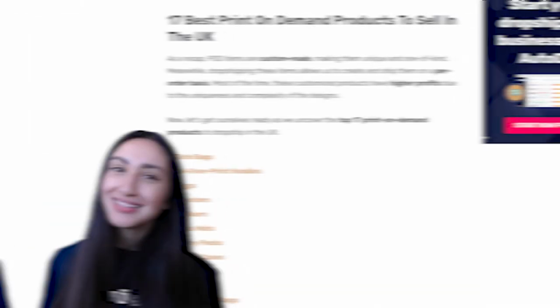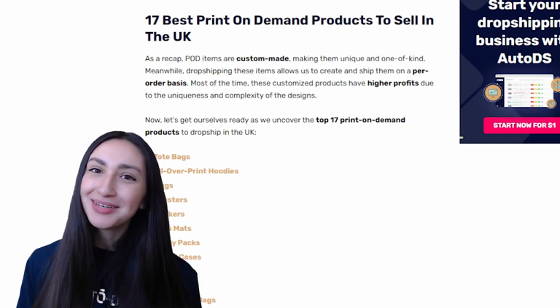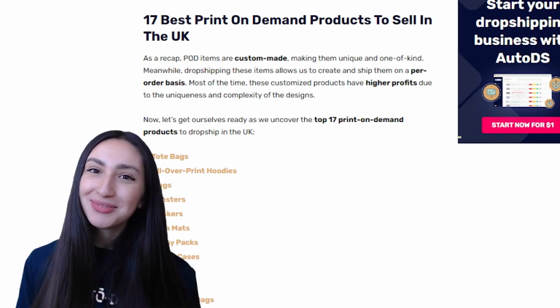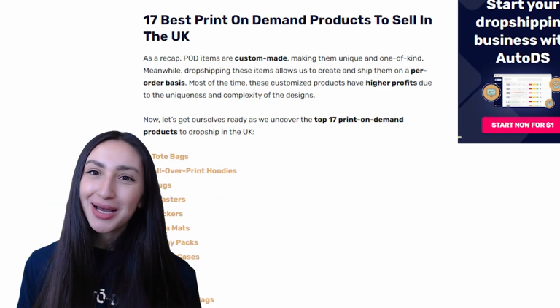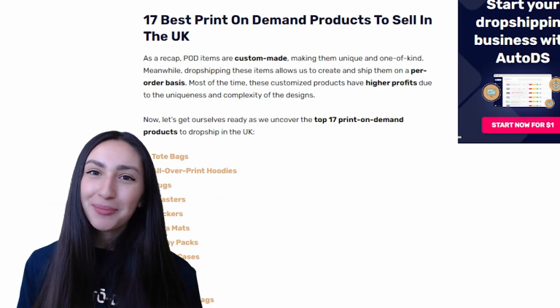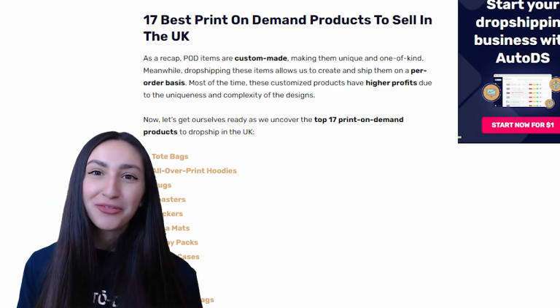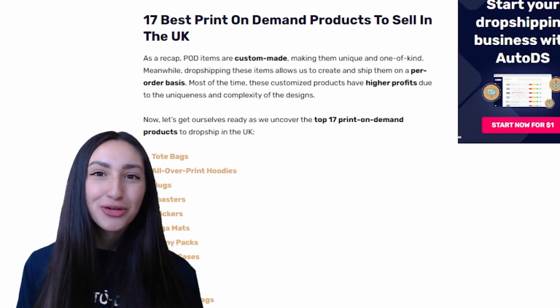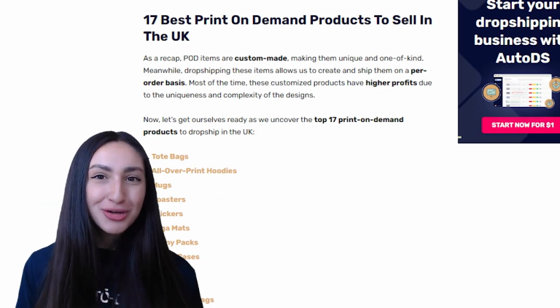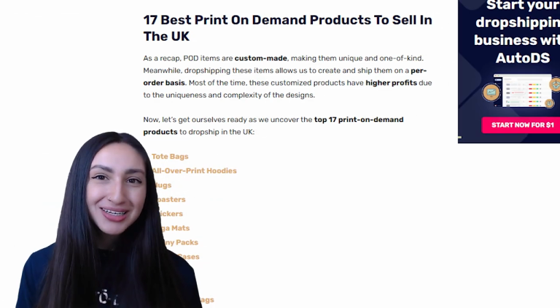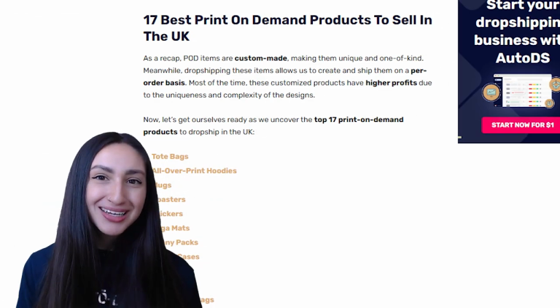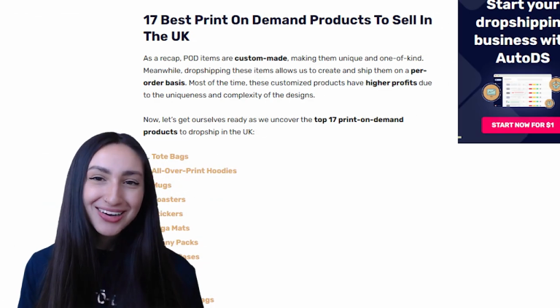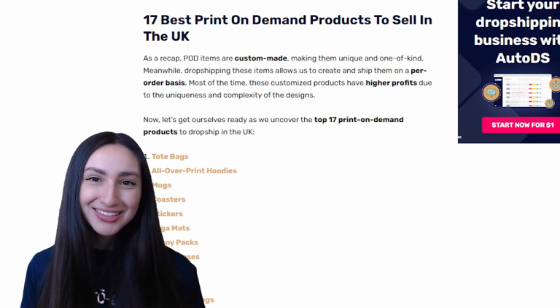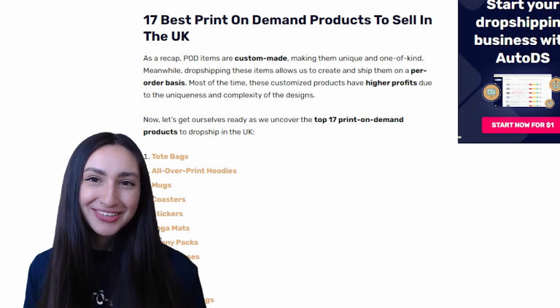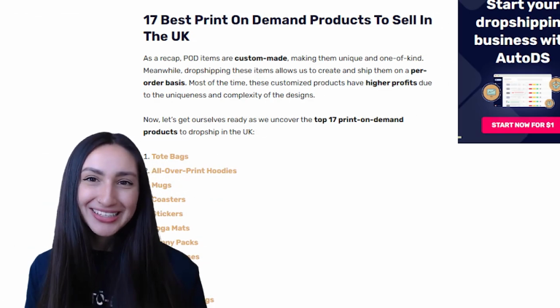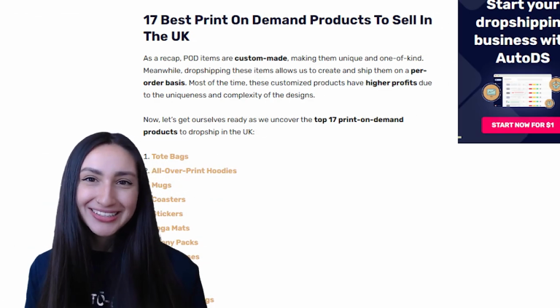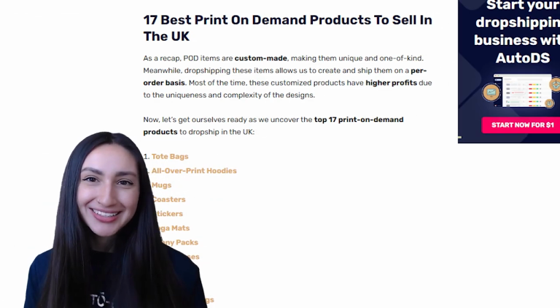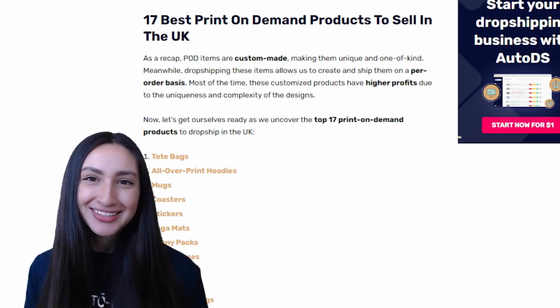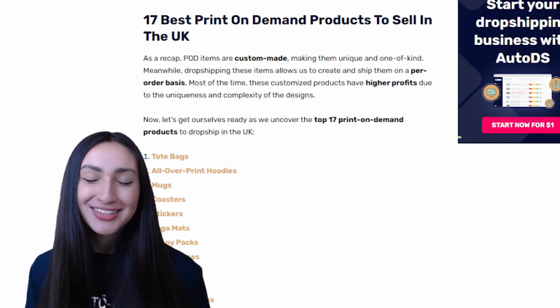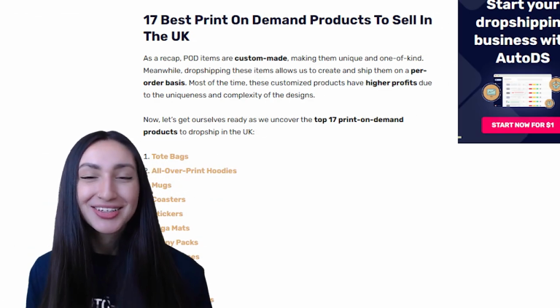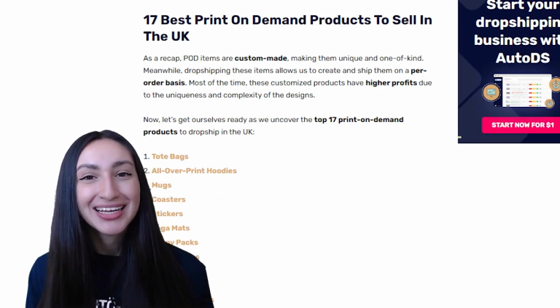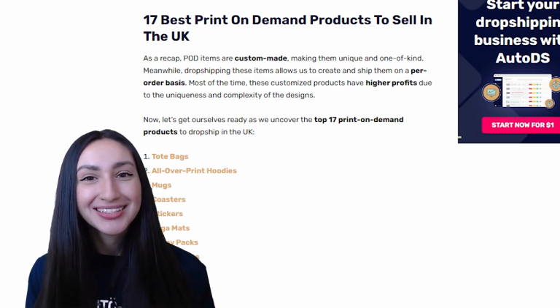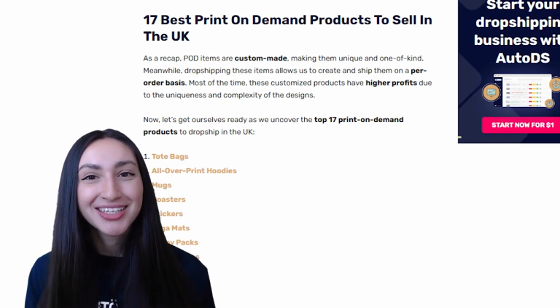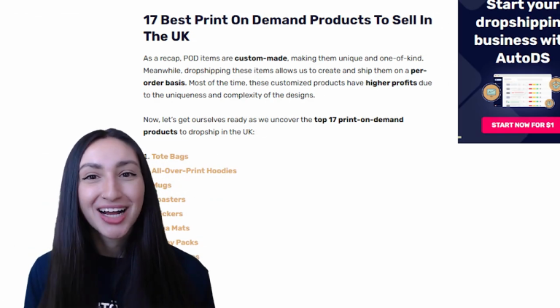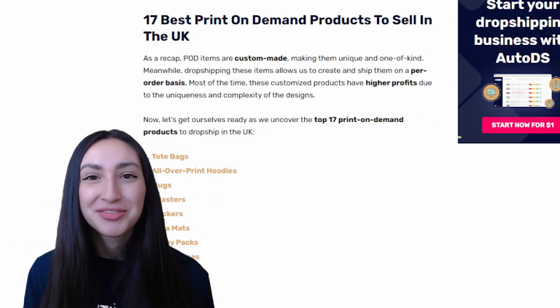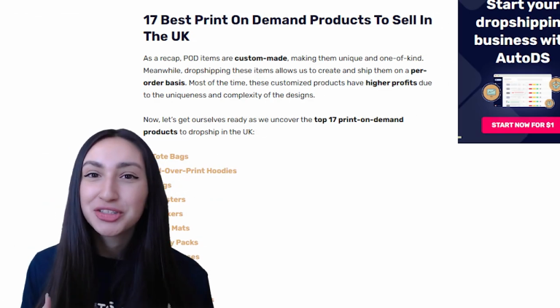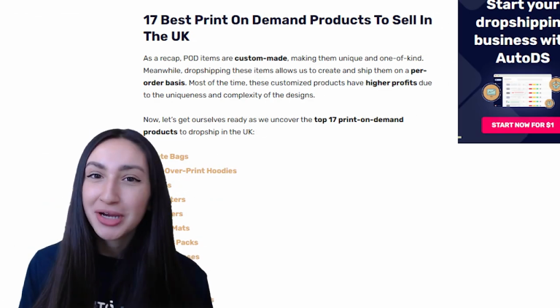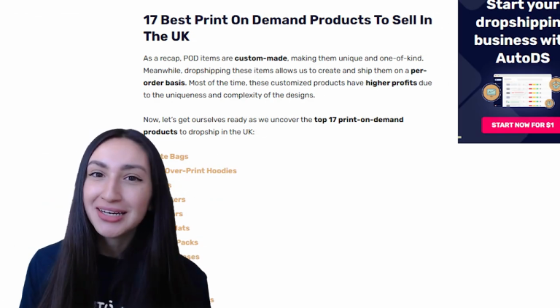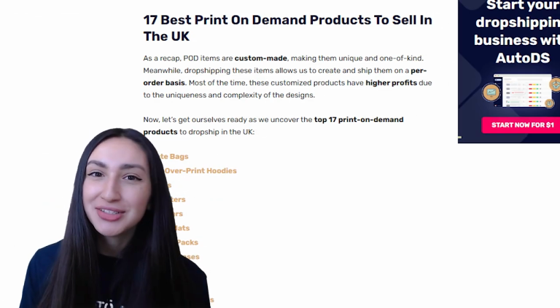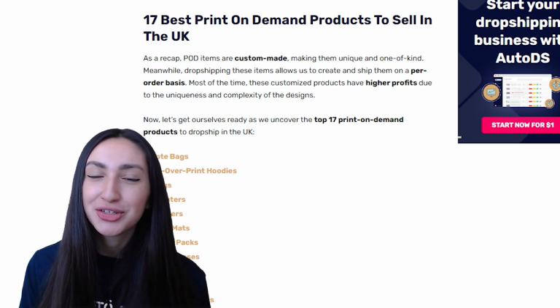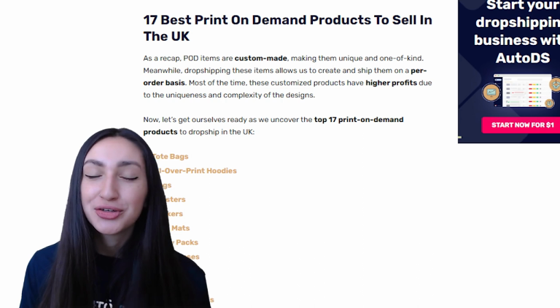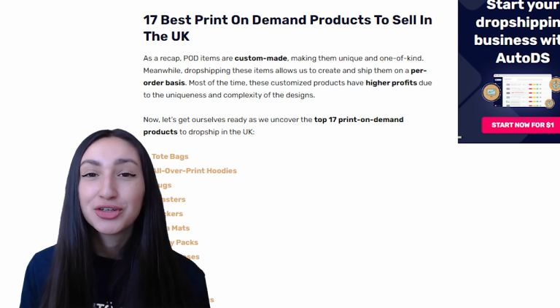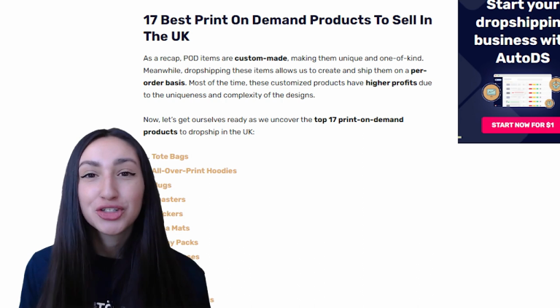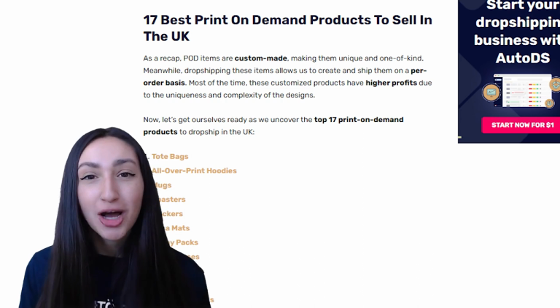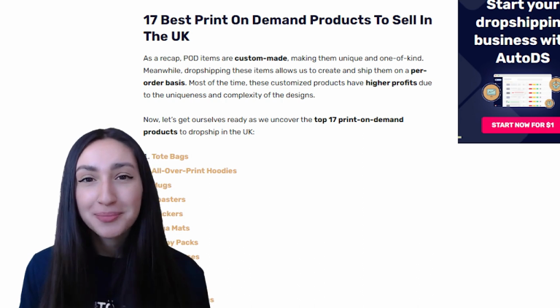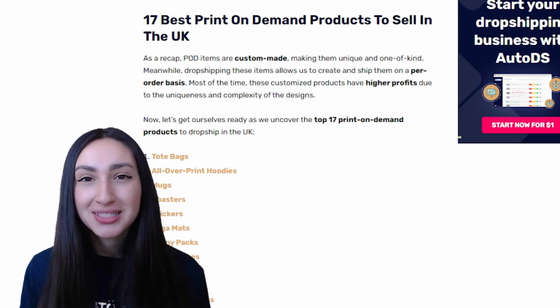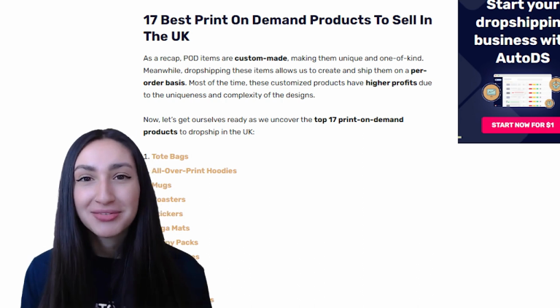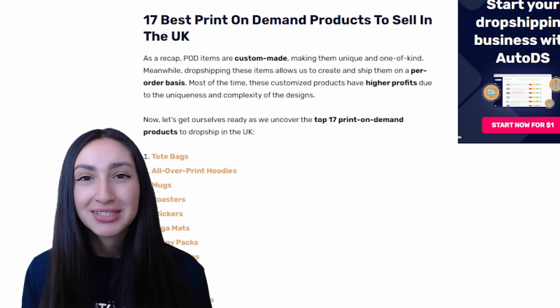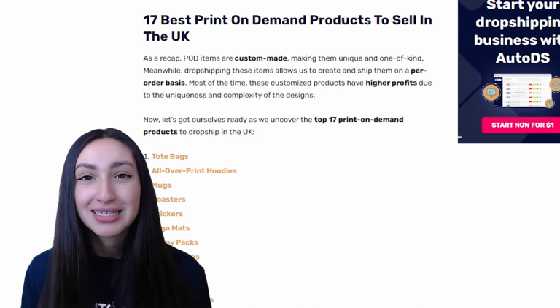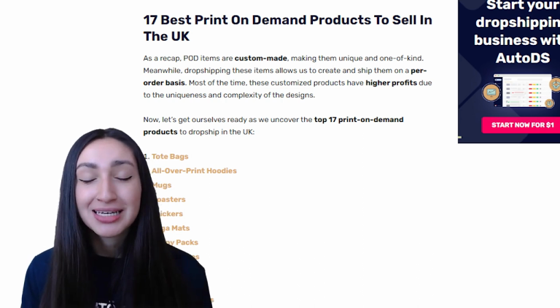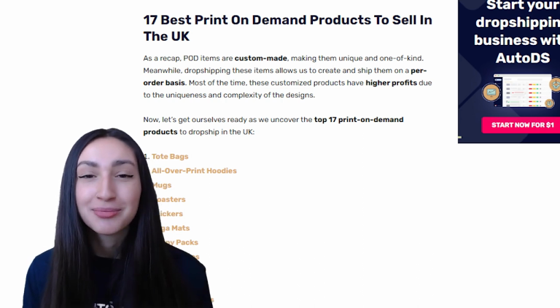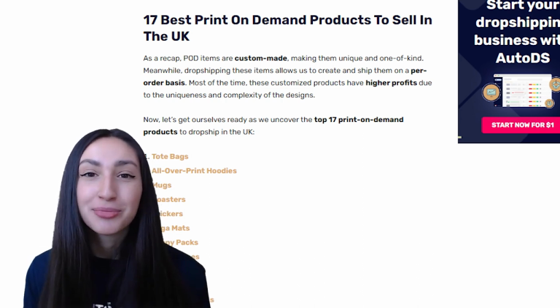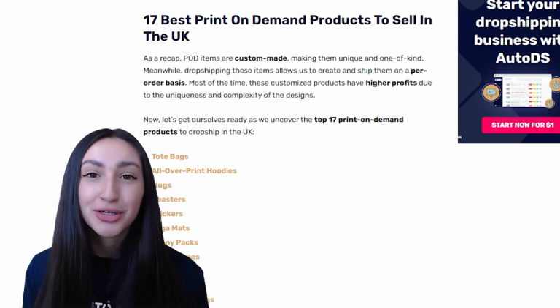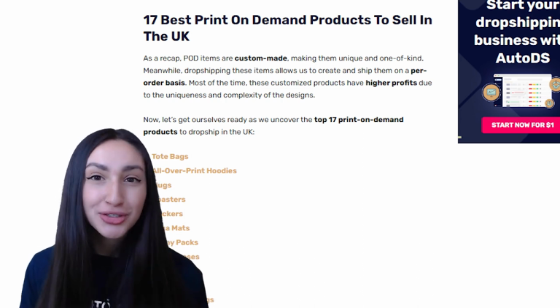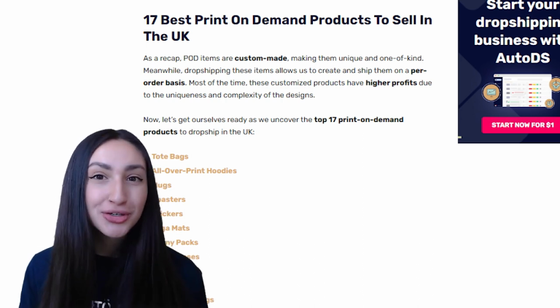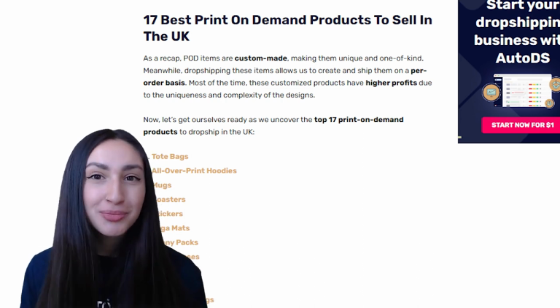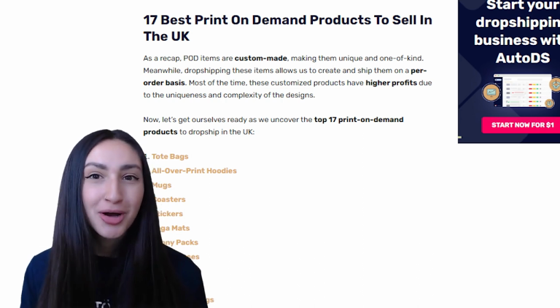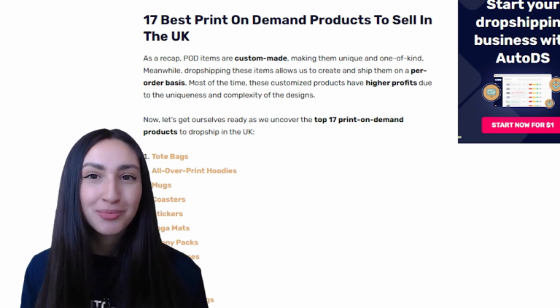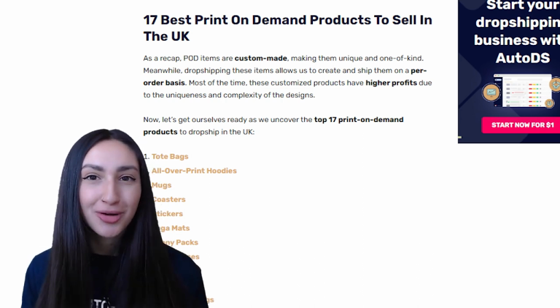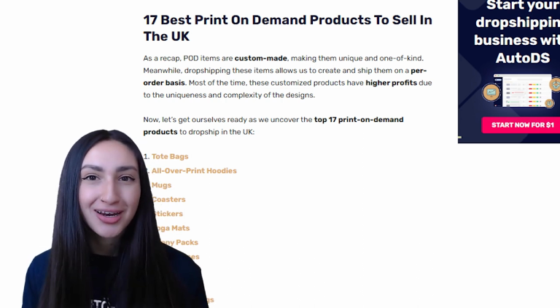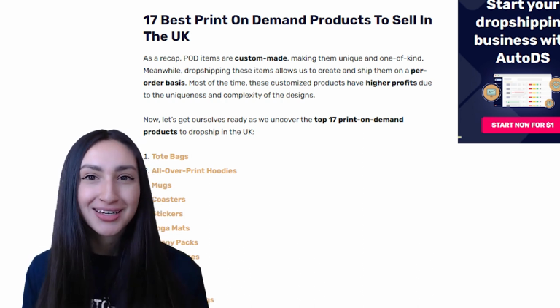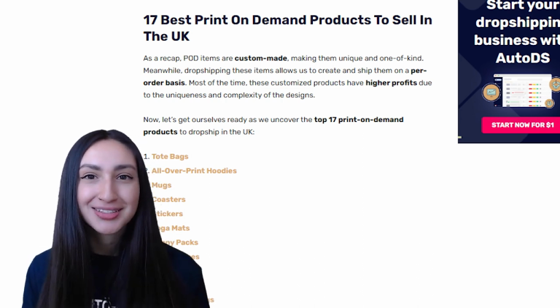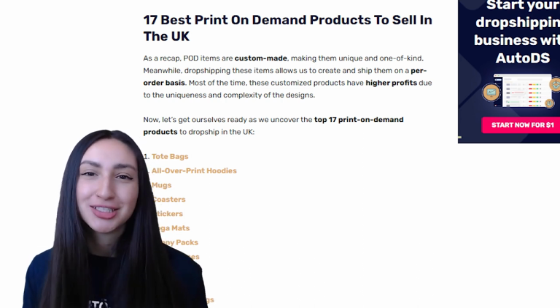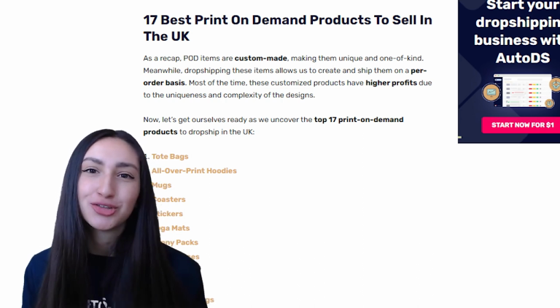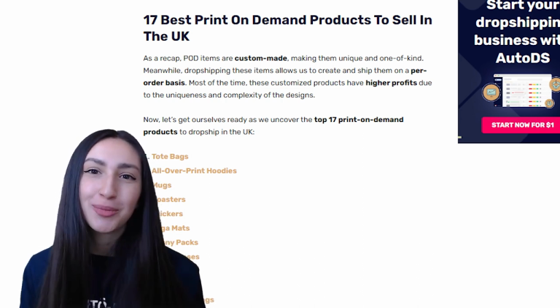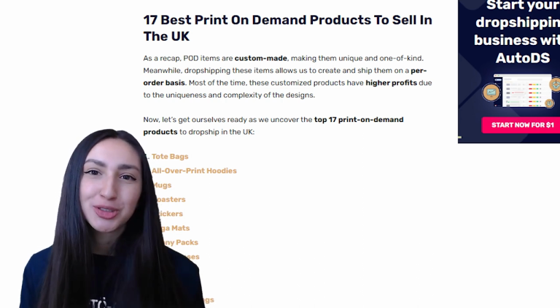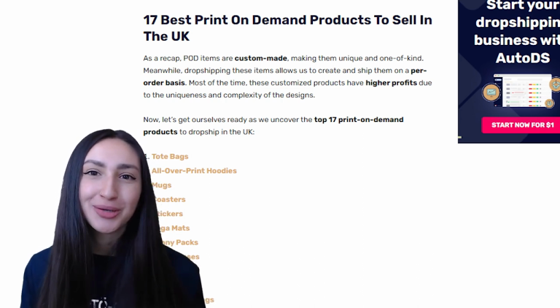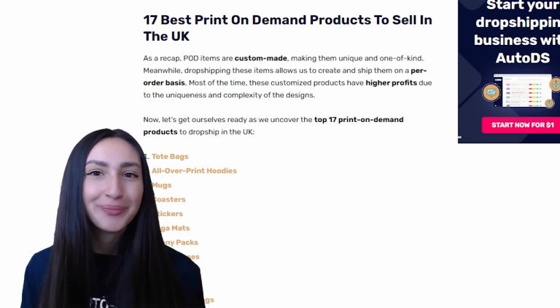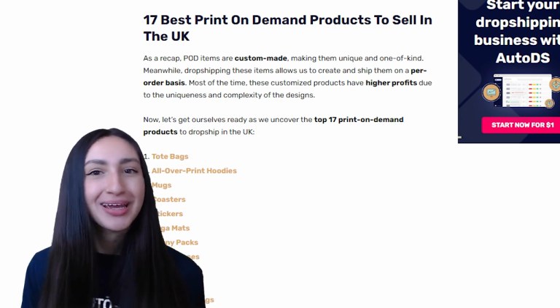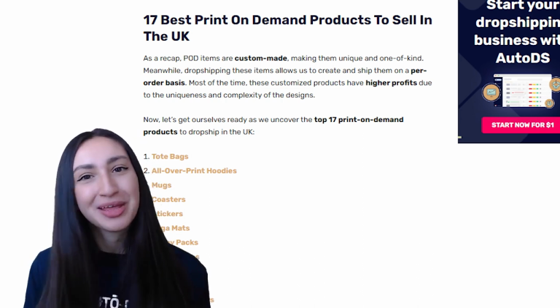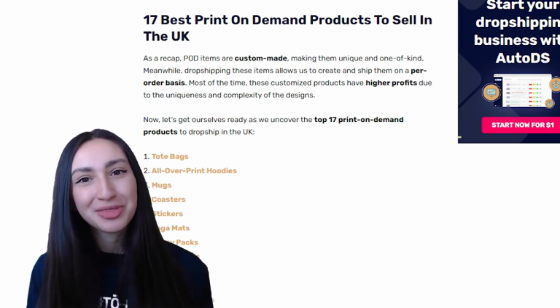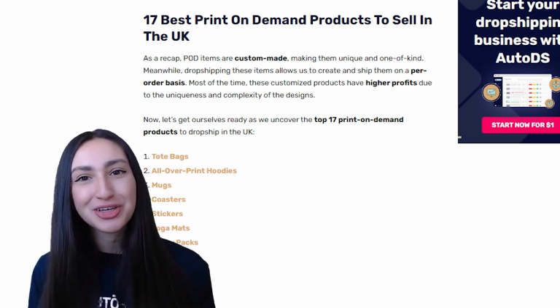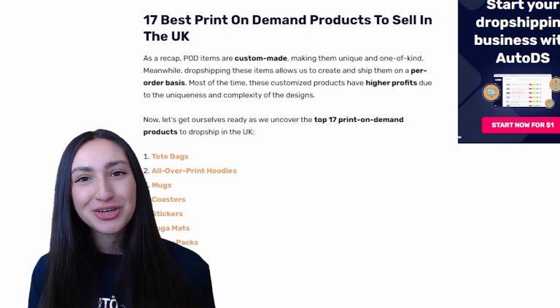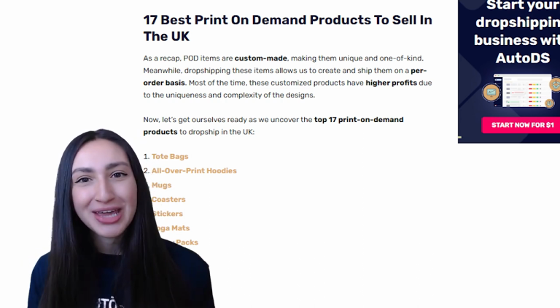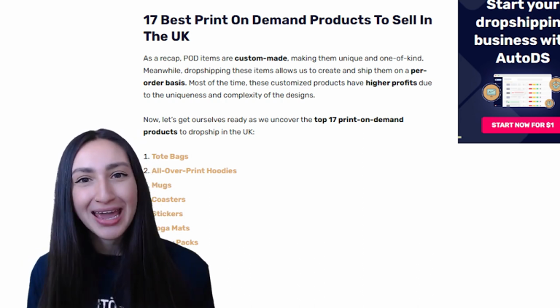That sums up our frequently asked questions. Let's dive straight into the top 17 print-on-demand products to dropship in the UK.